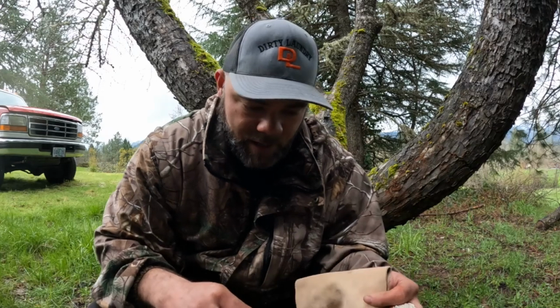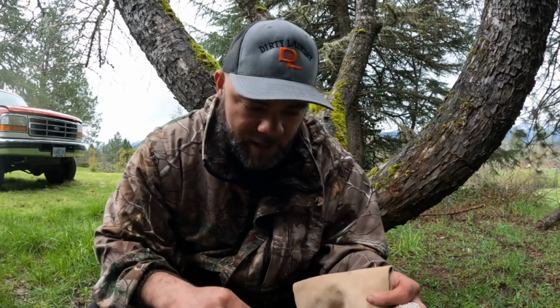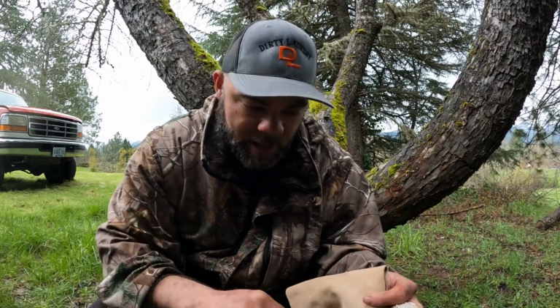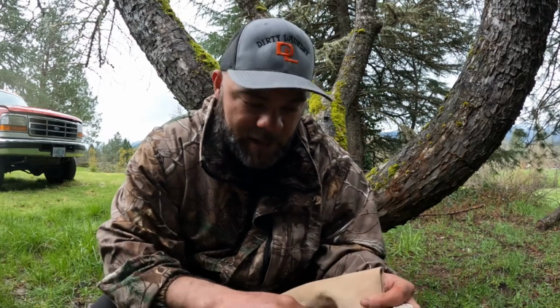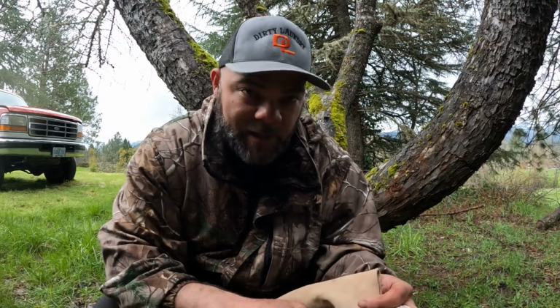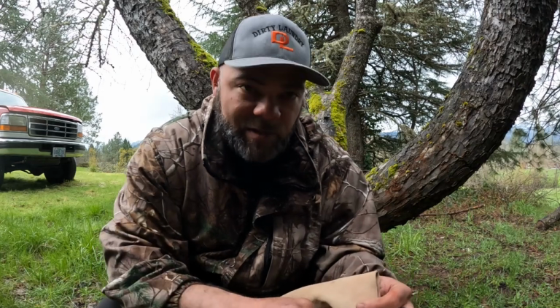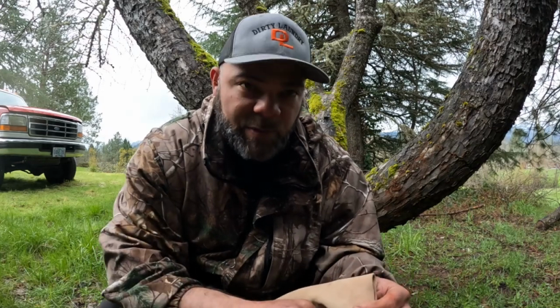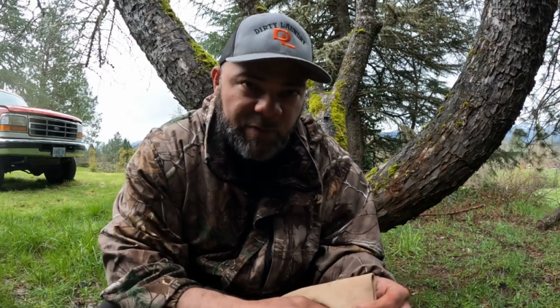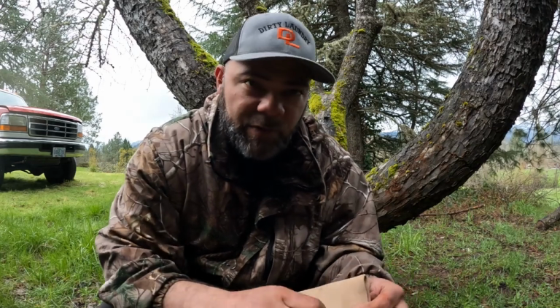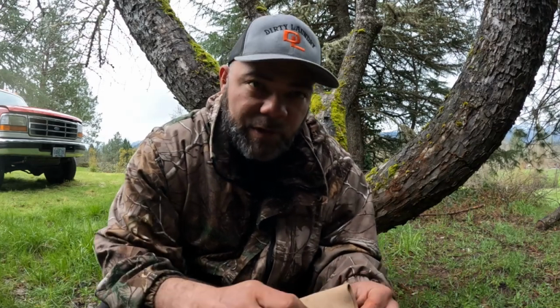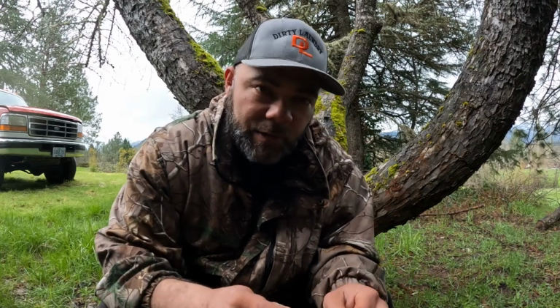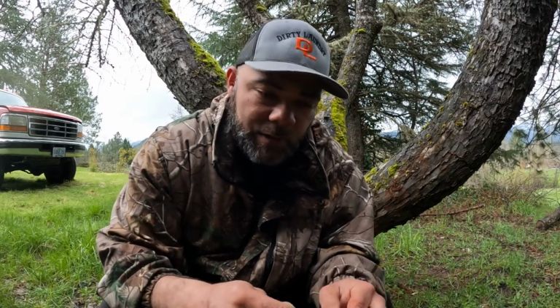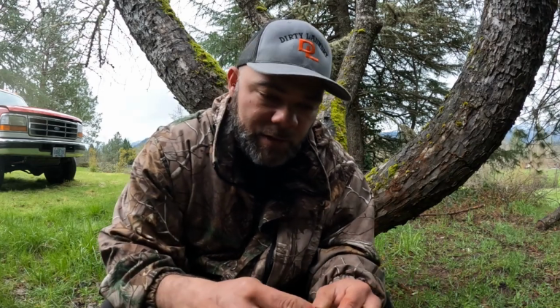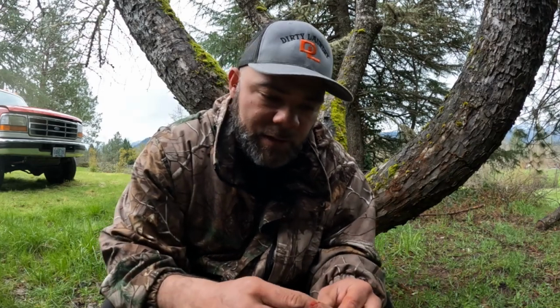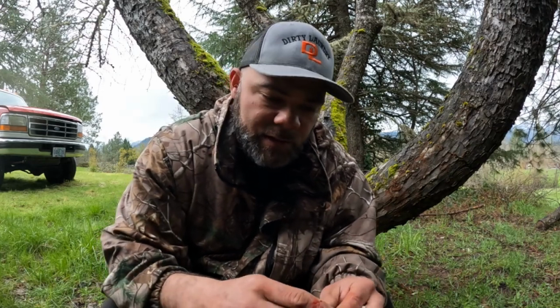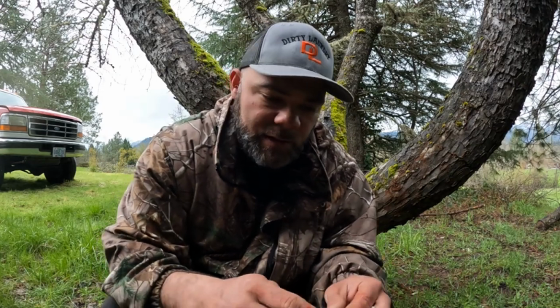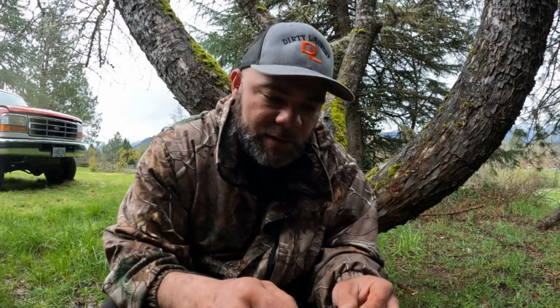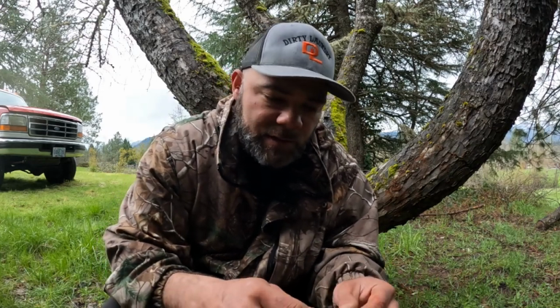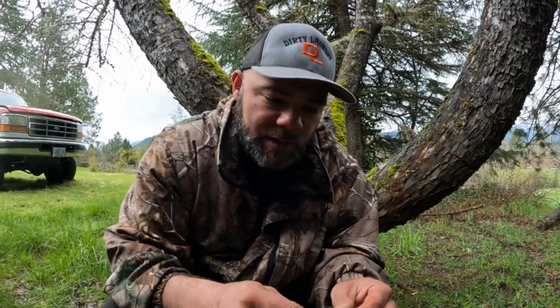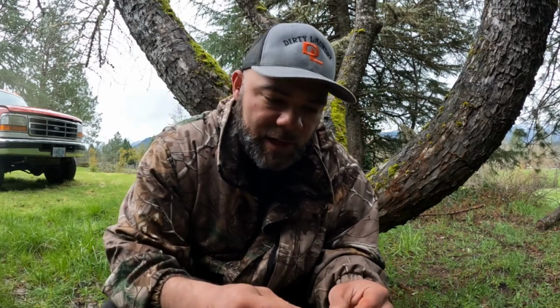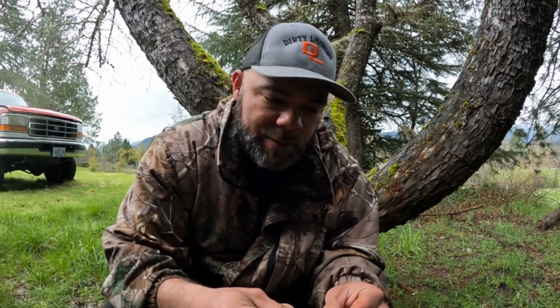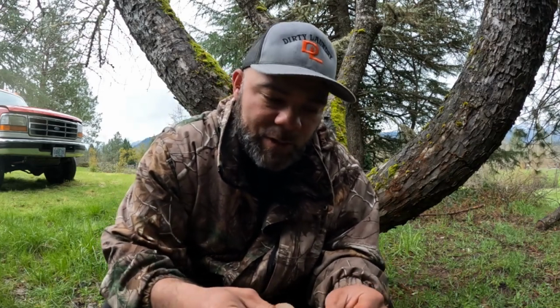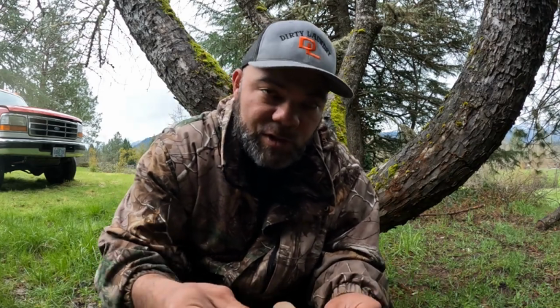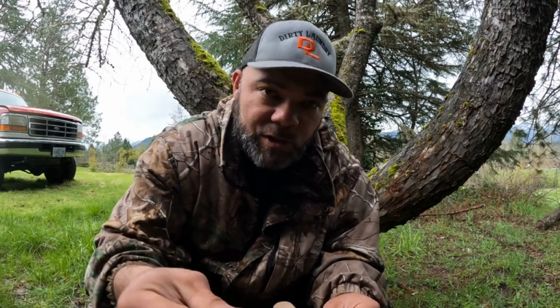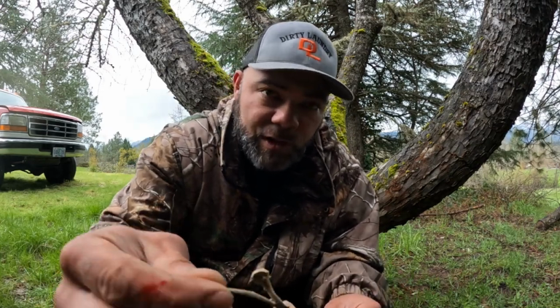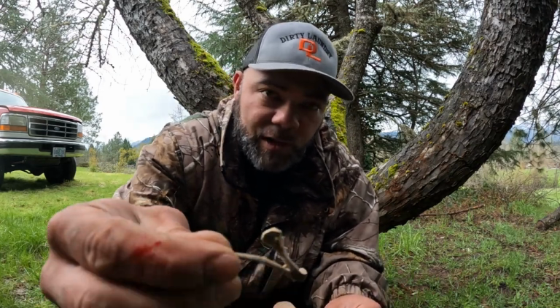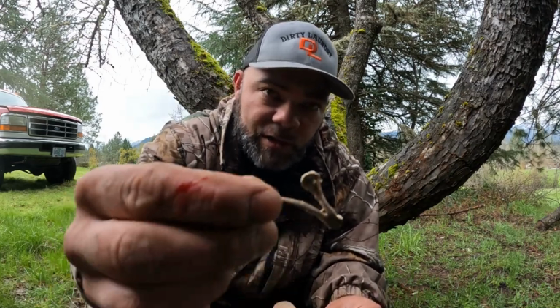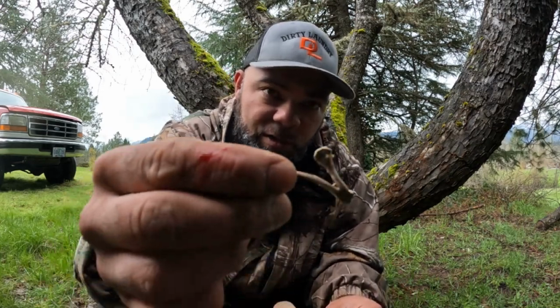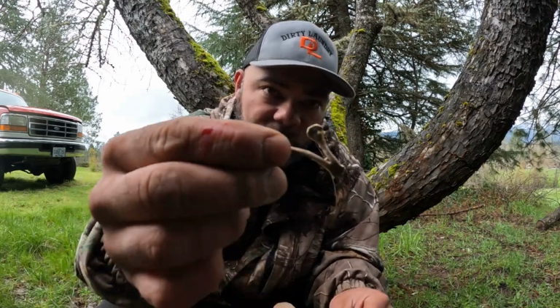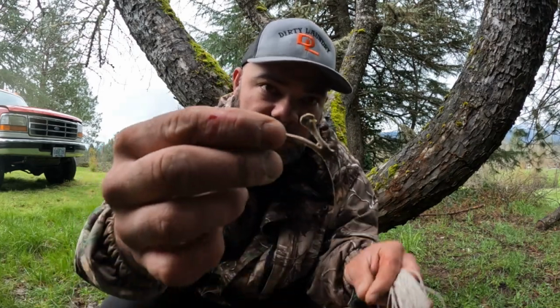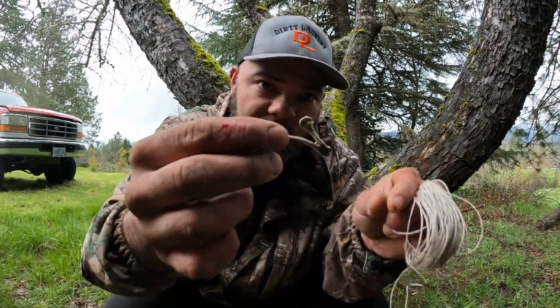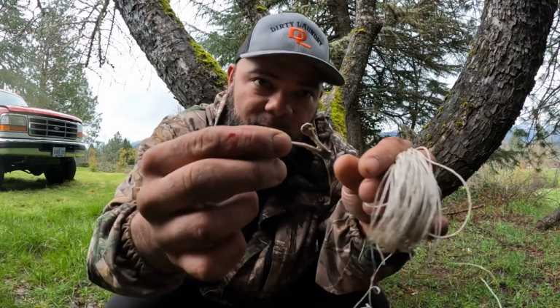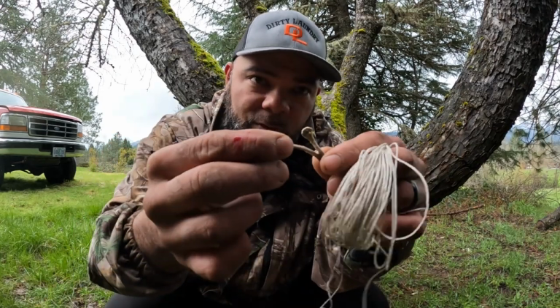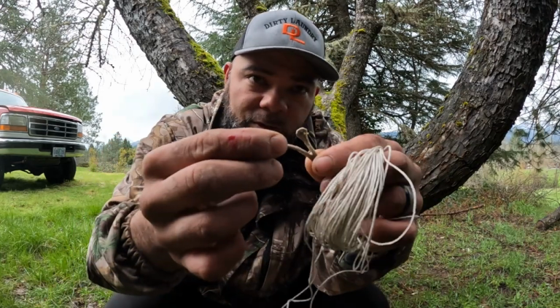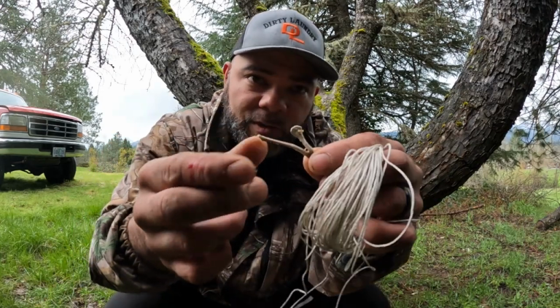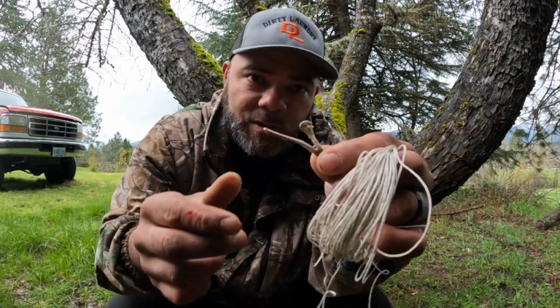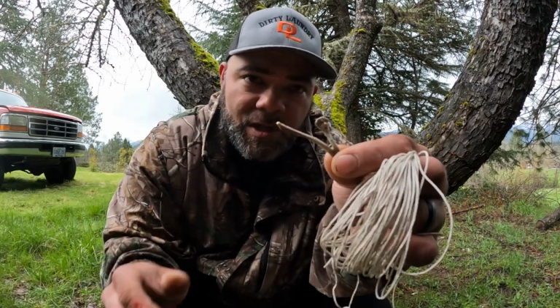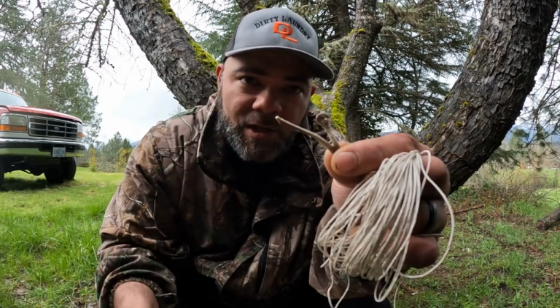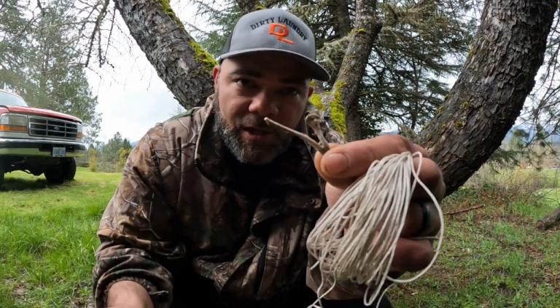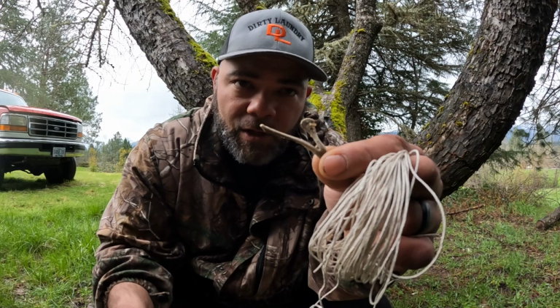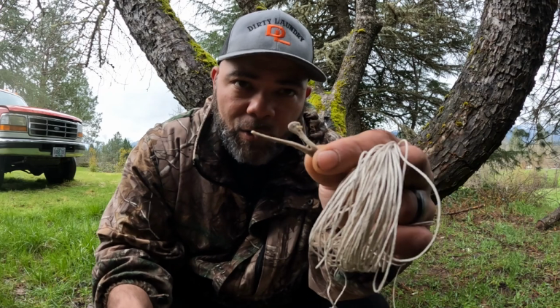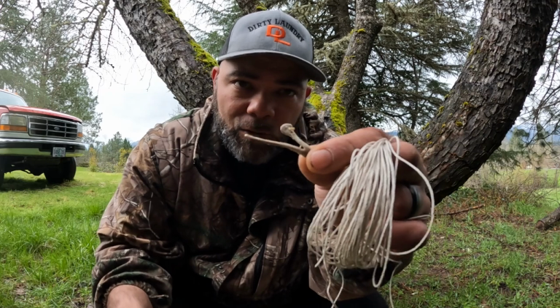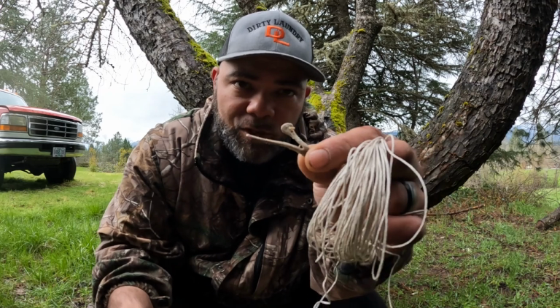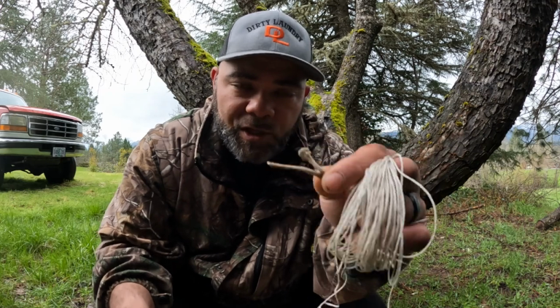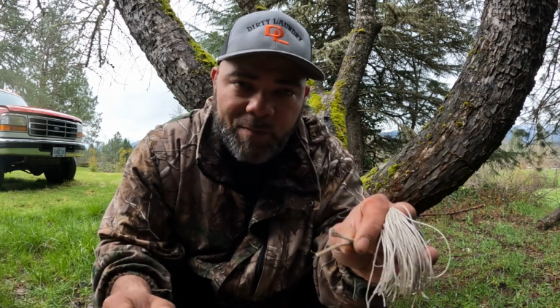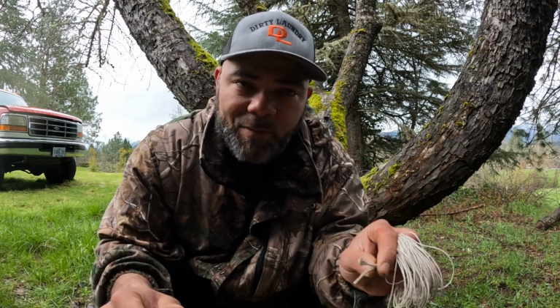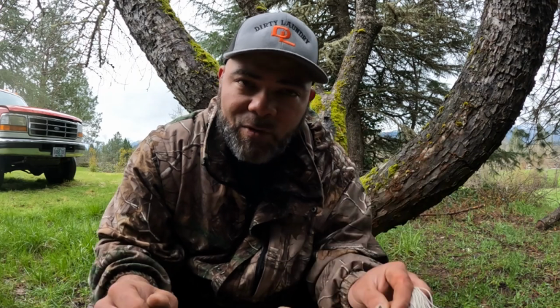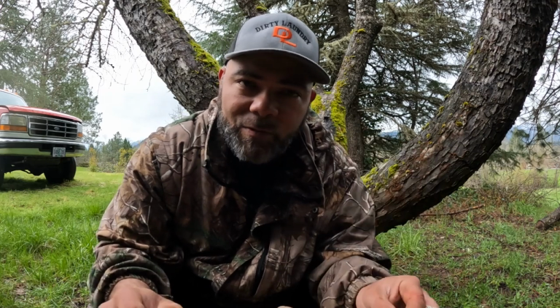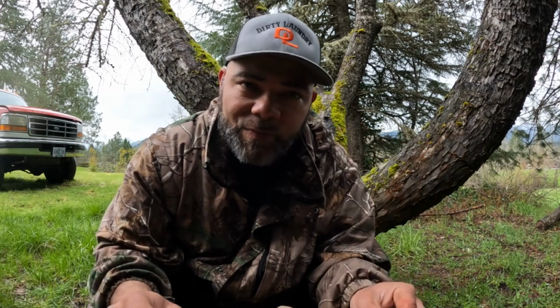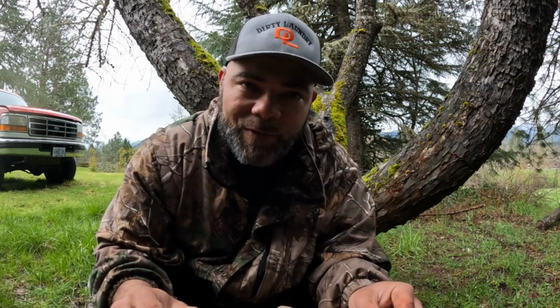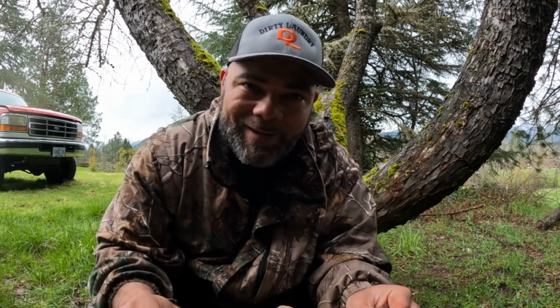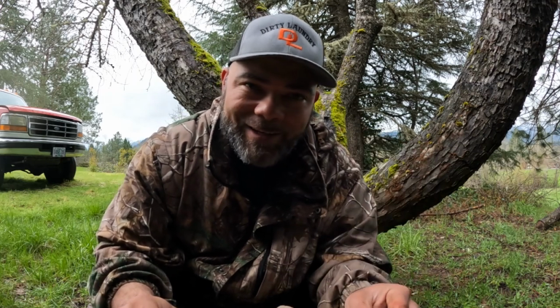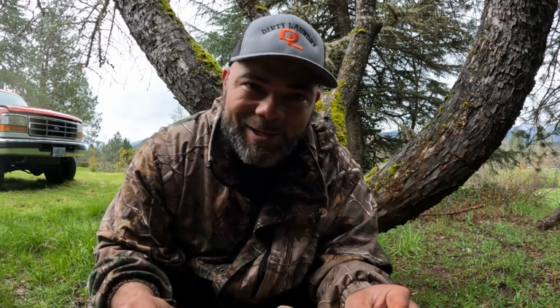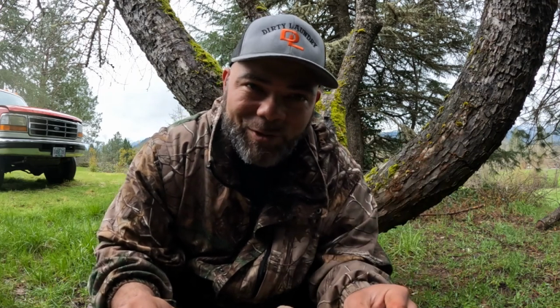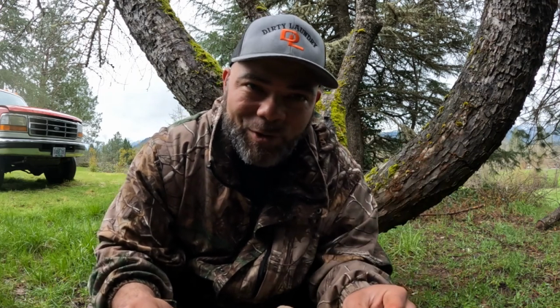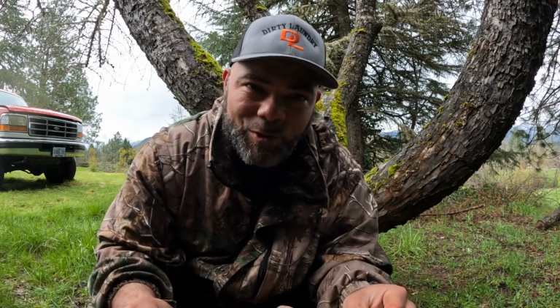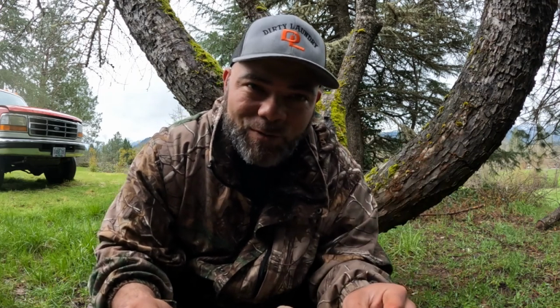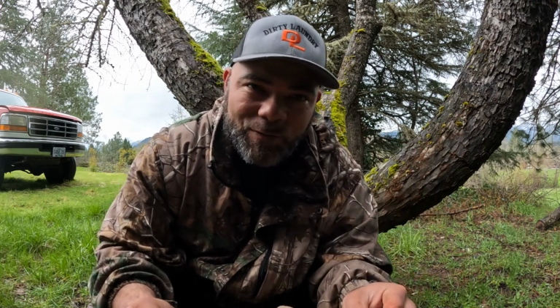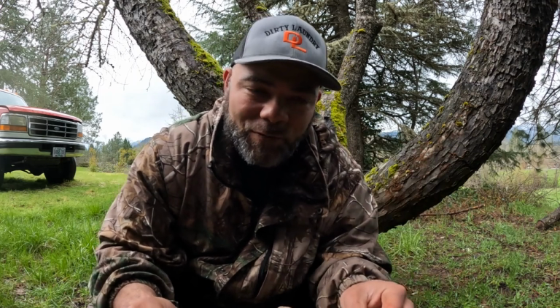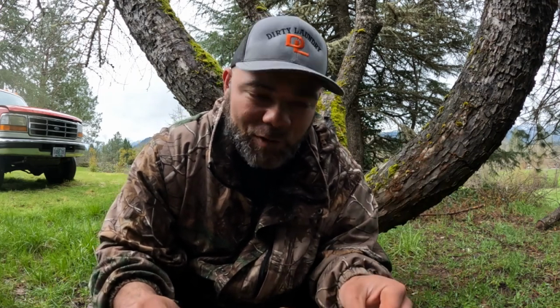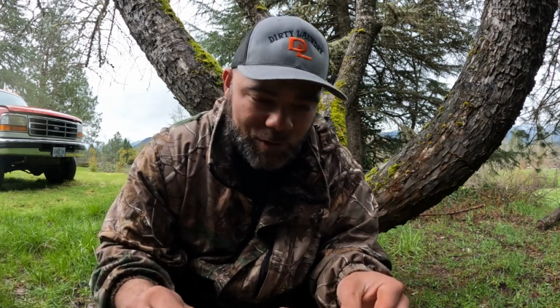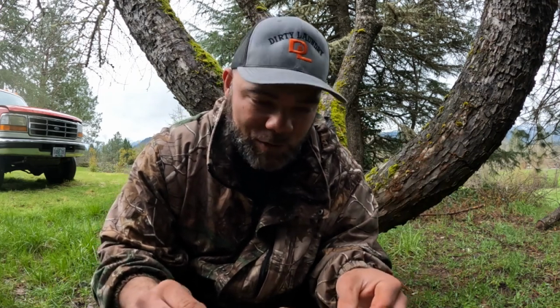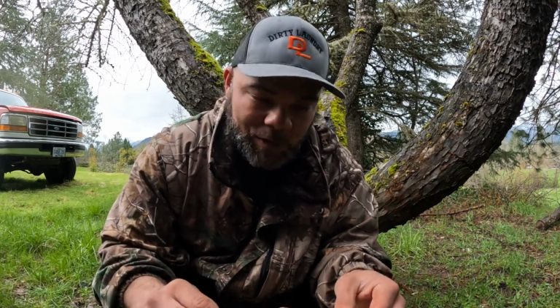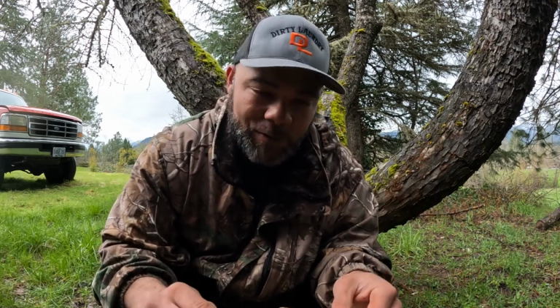Hey guys, Bigfoot here. Today I'm going to show you how to turn this worthless old chicken bone into a useful fishing hook.